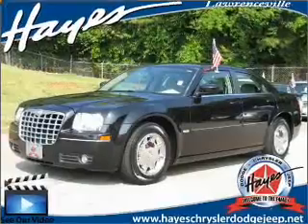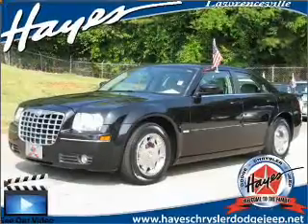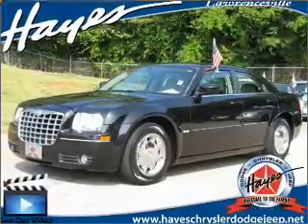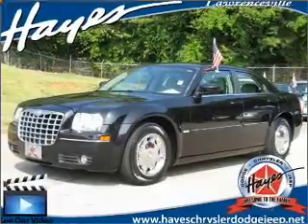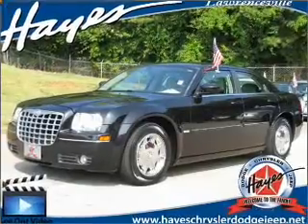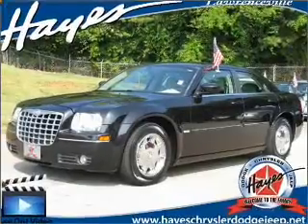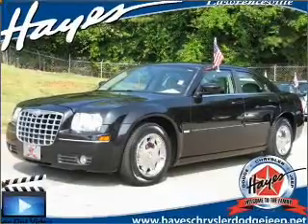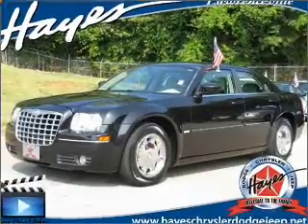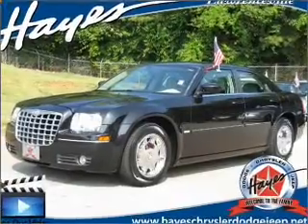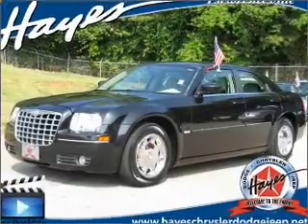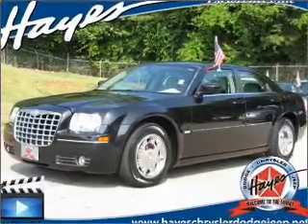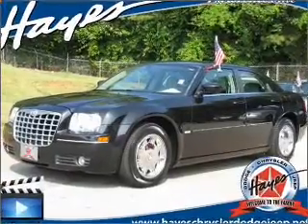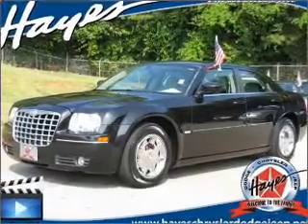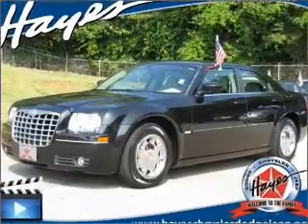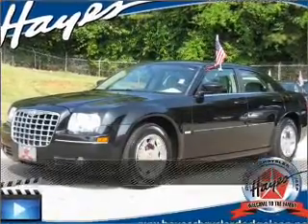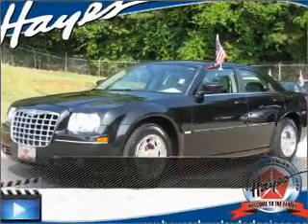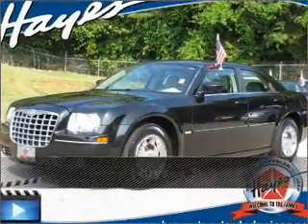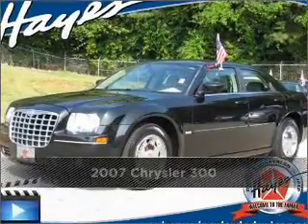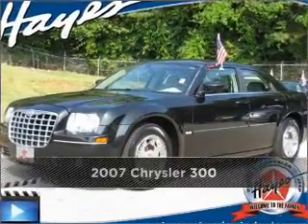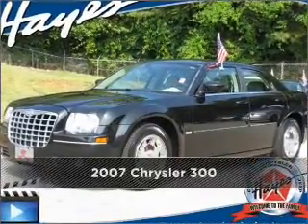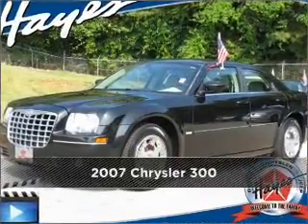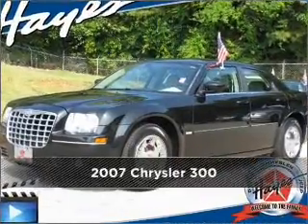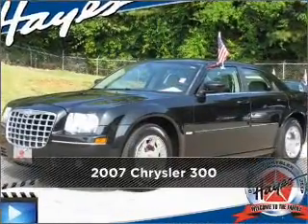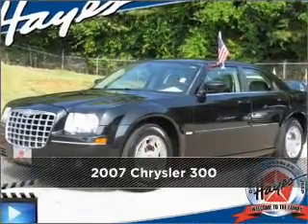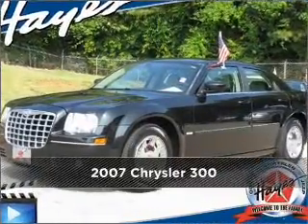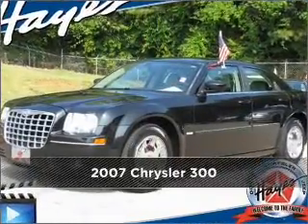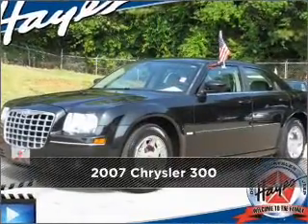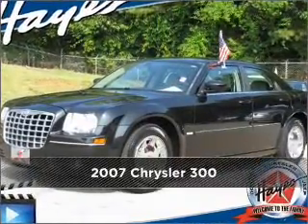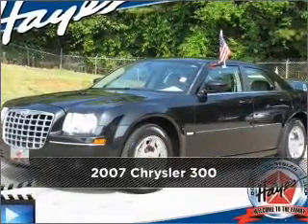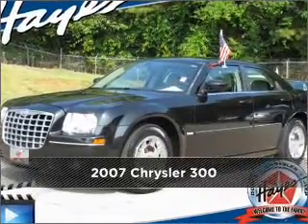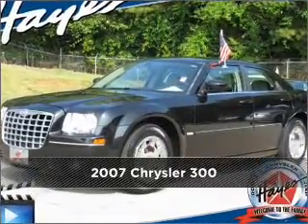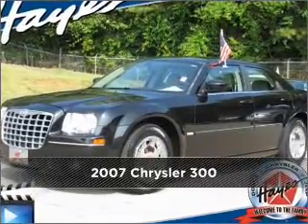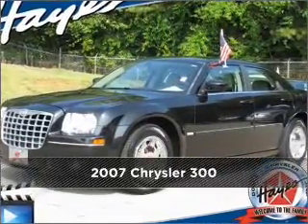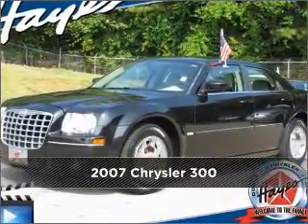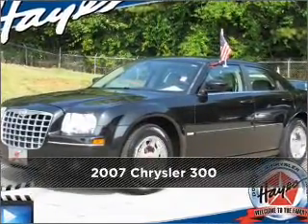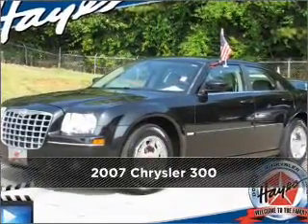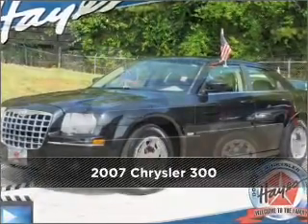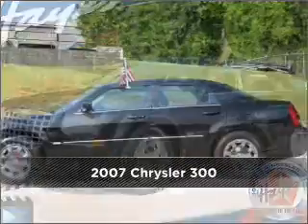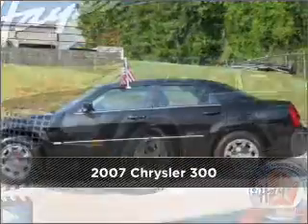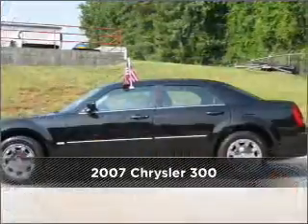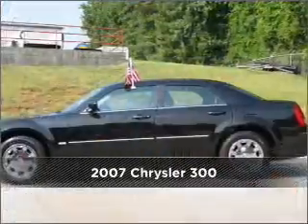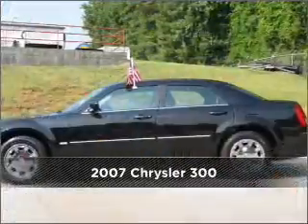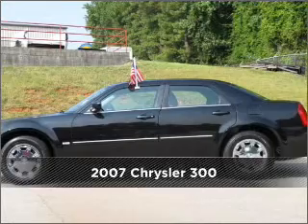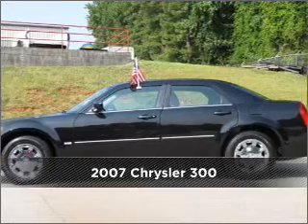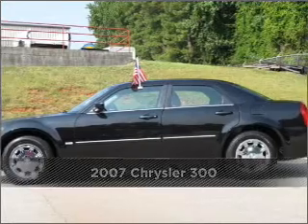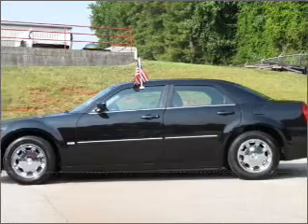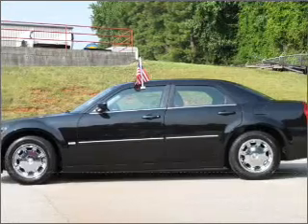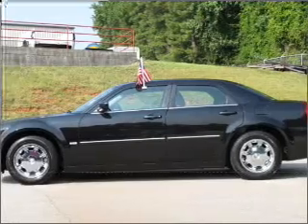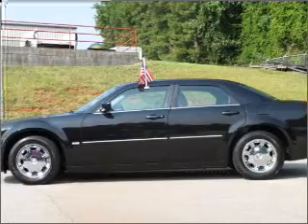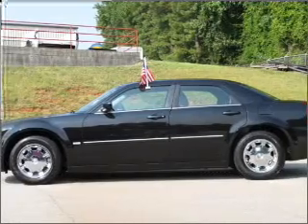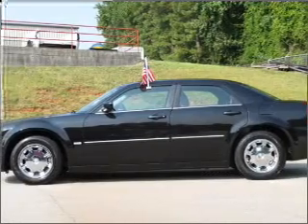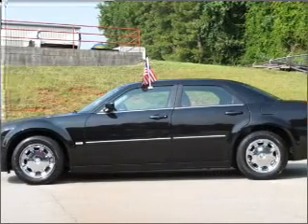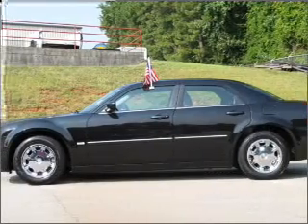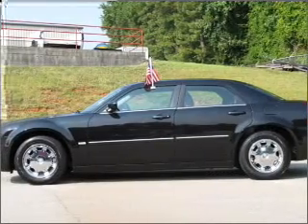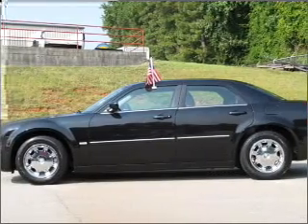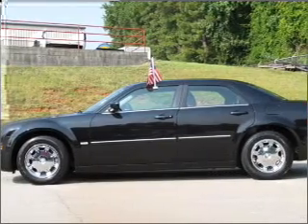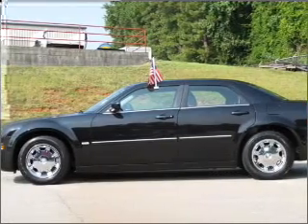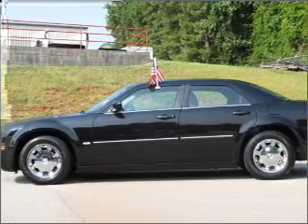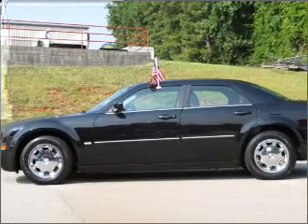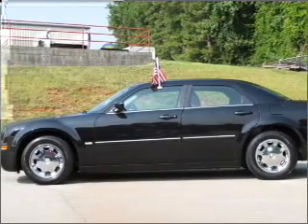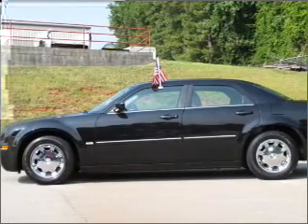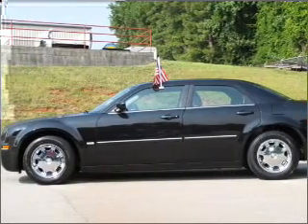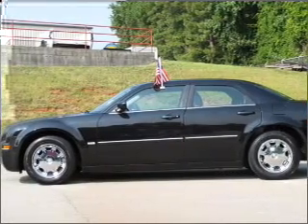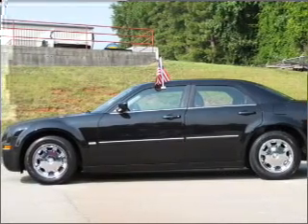Proudly presenting this 2007 Chrysler 300. Look no further — the perfect vehicle is here.